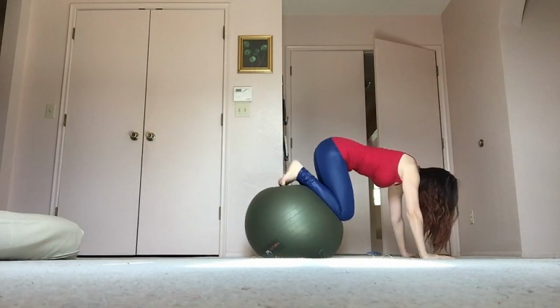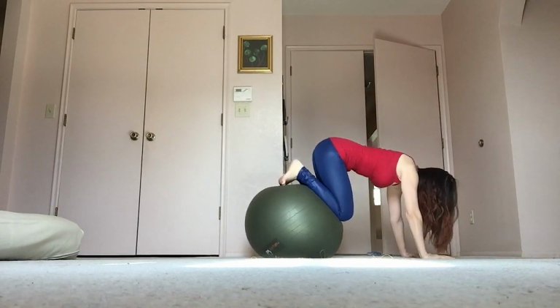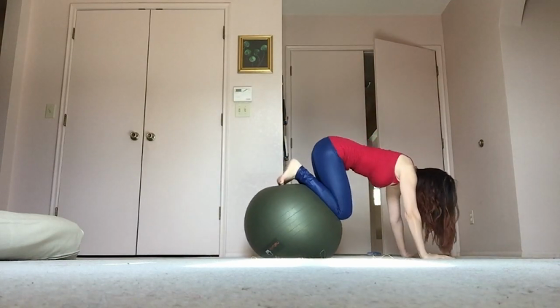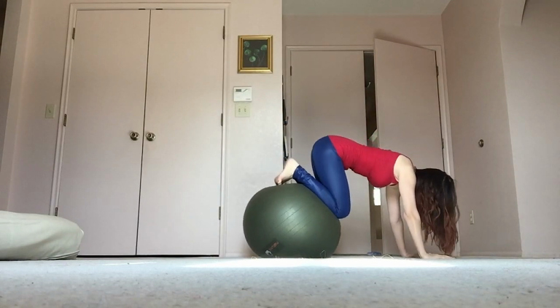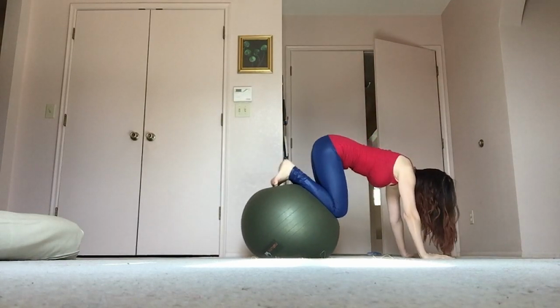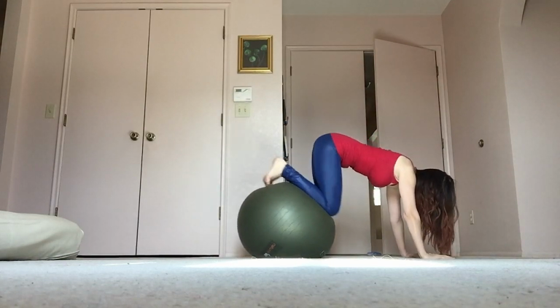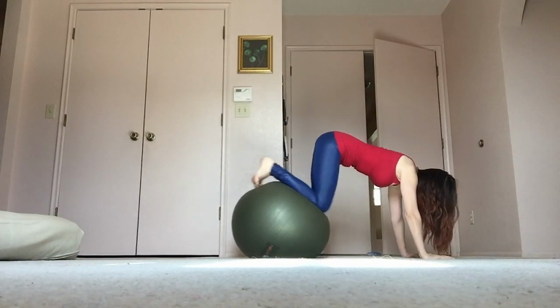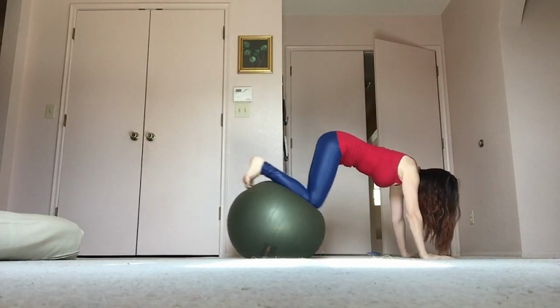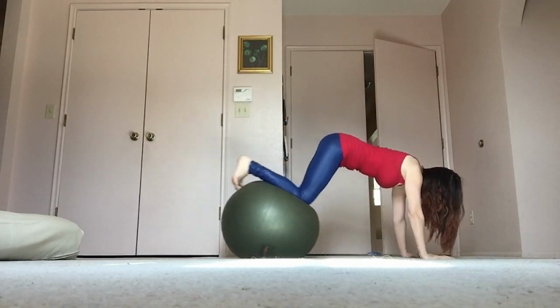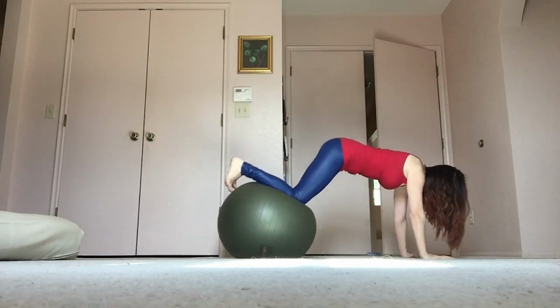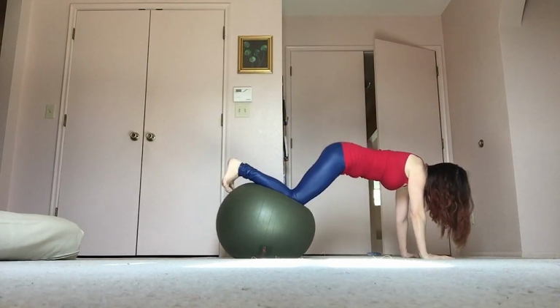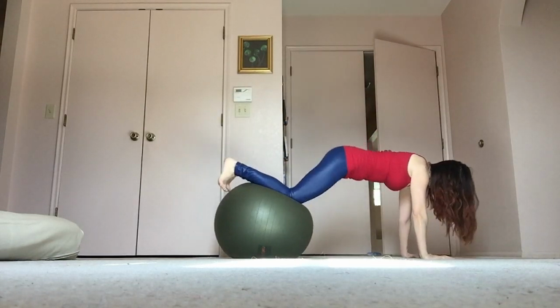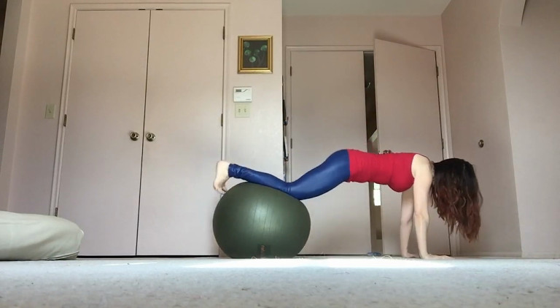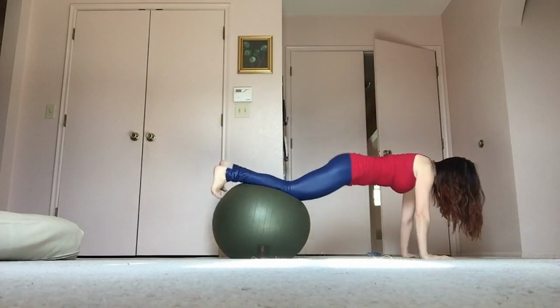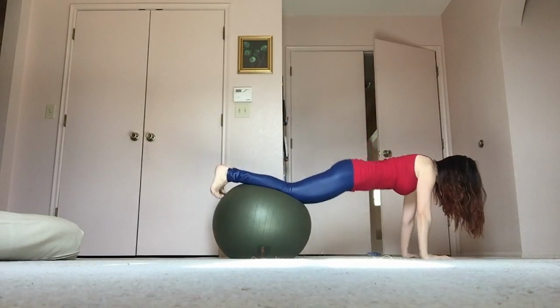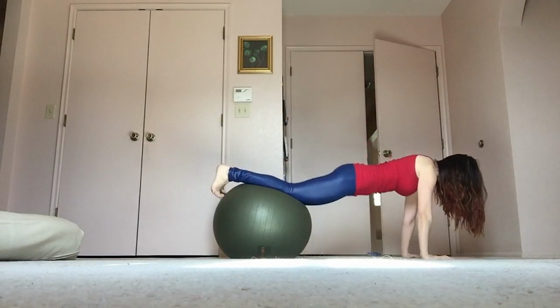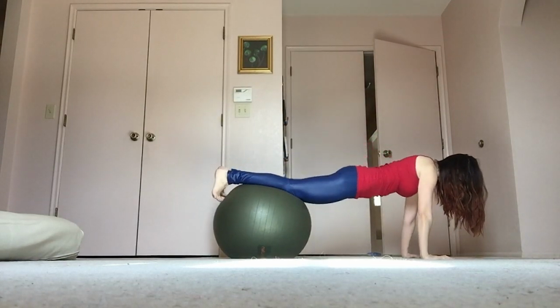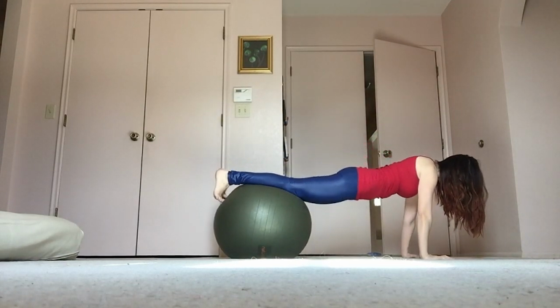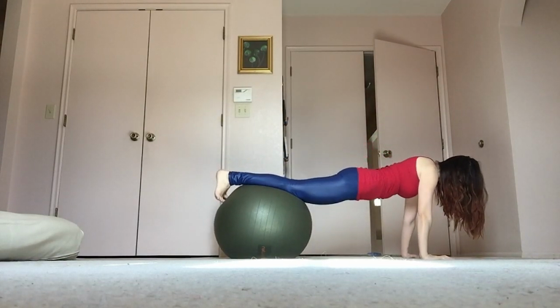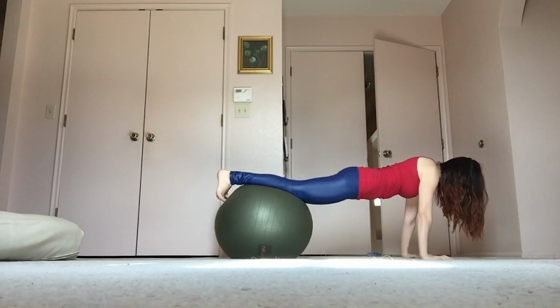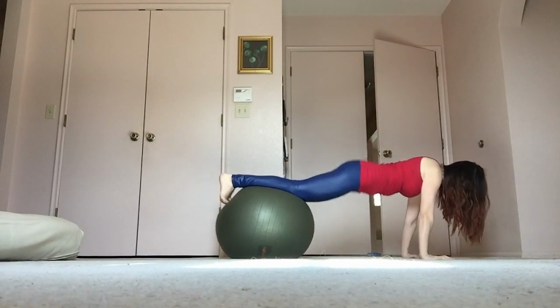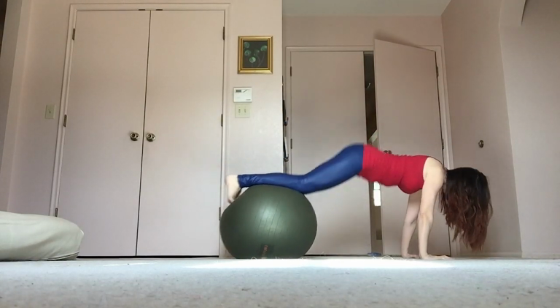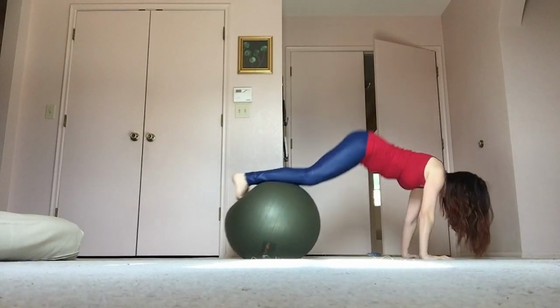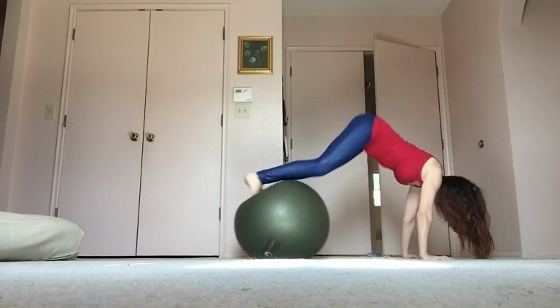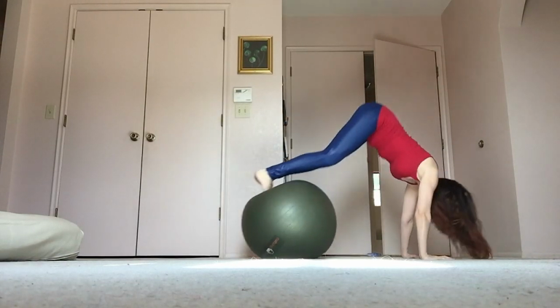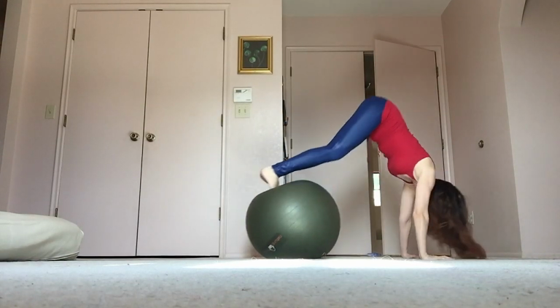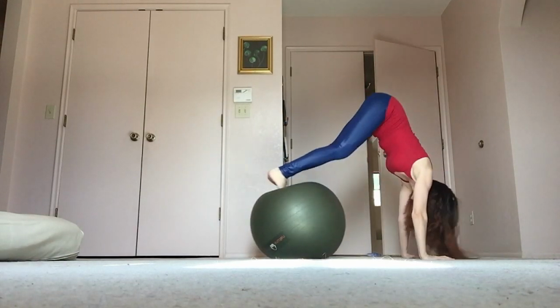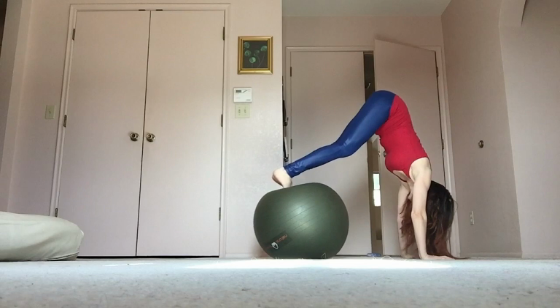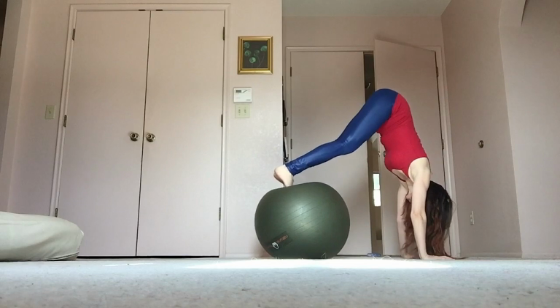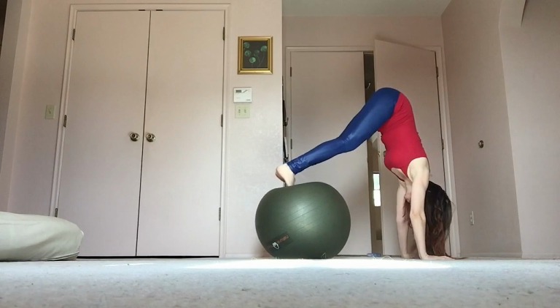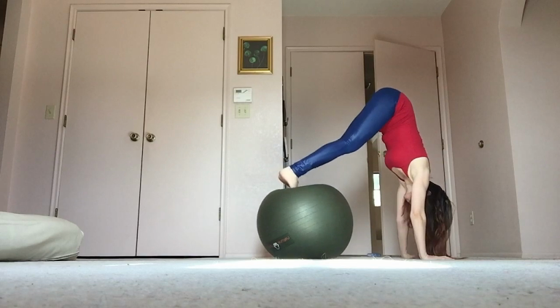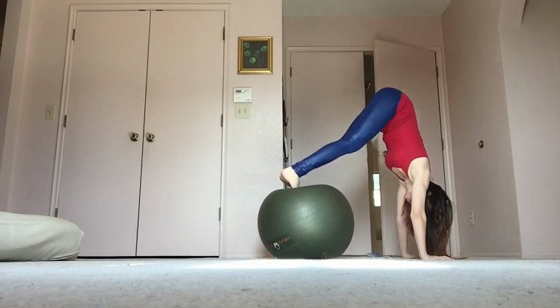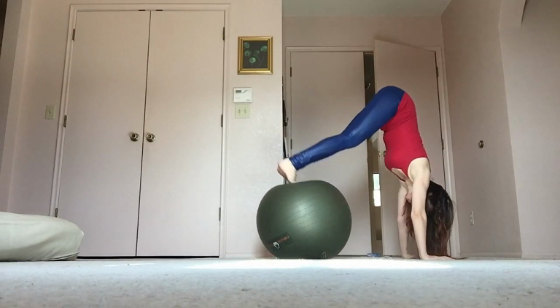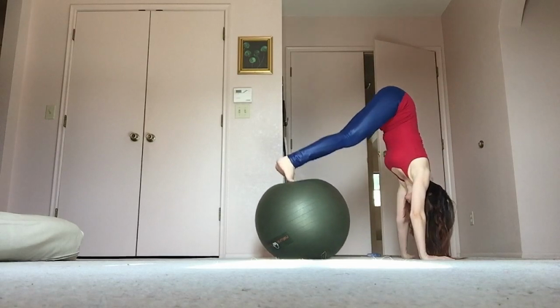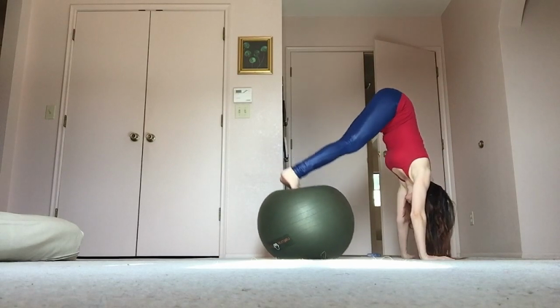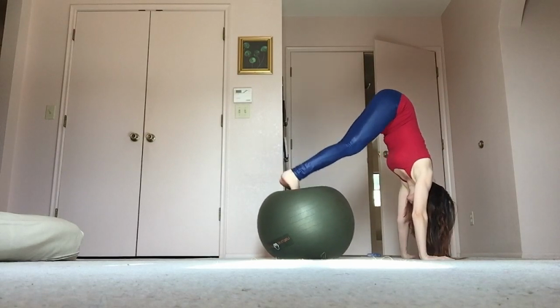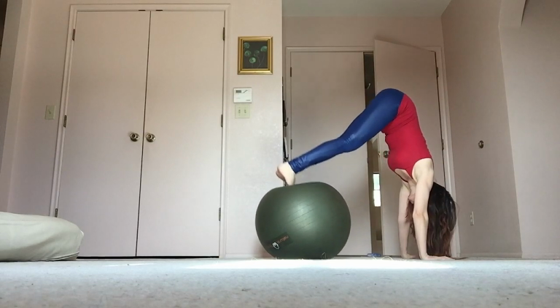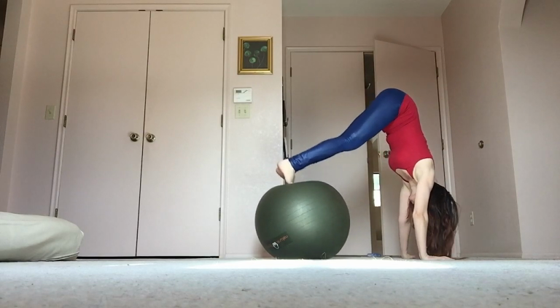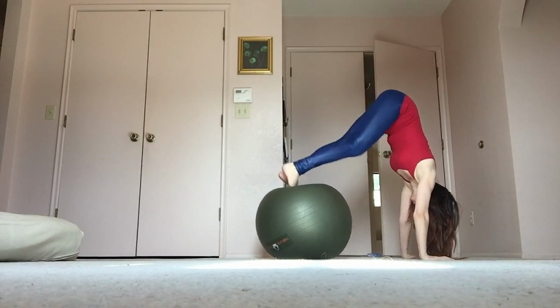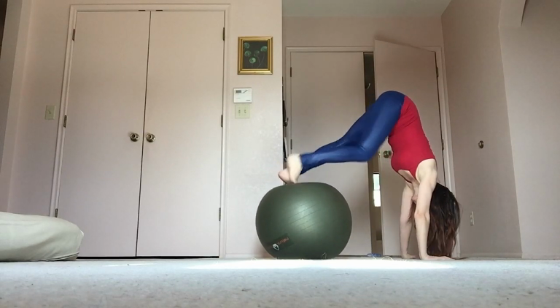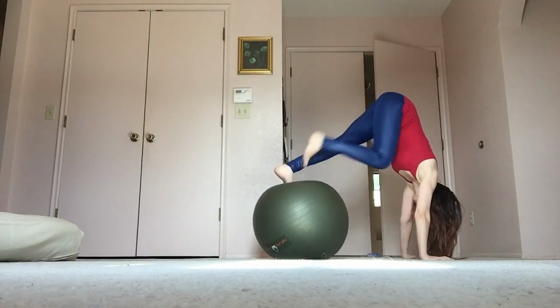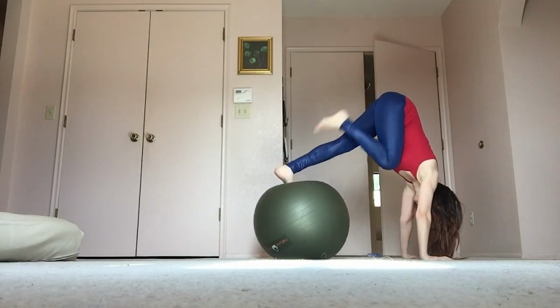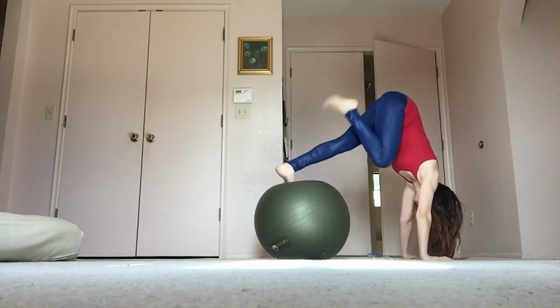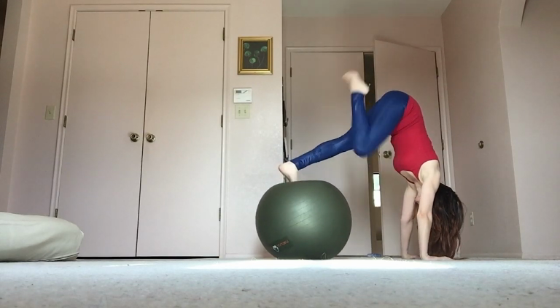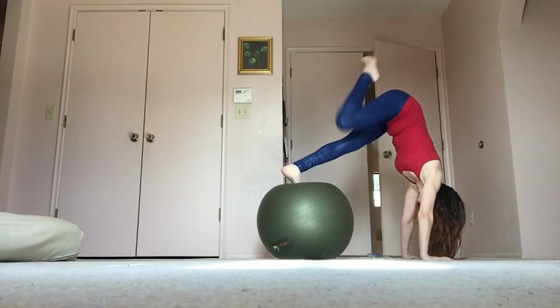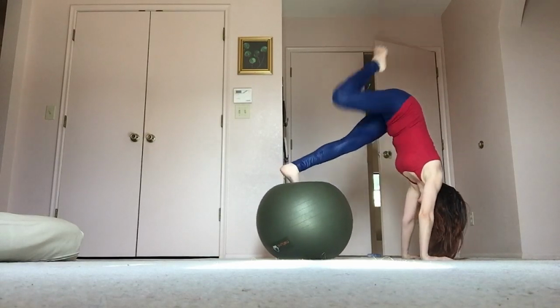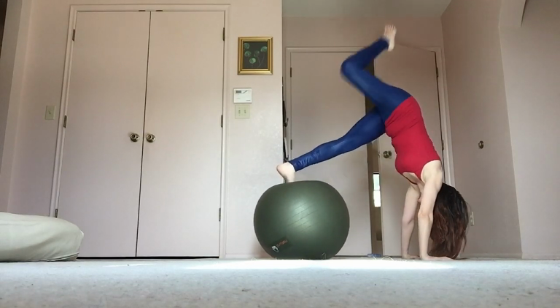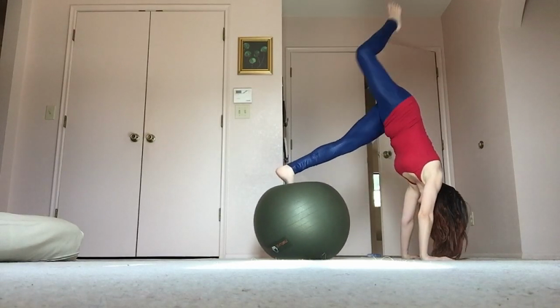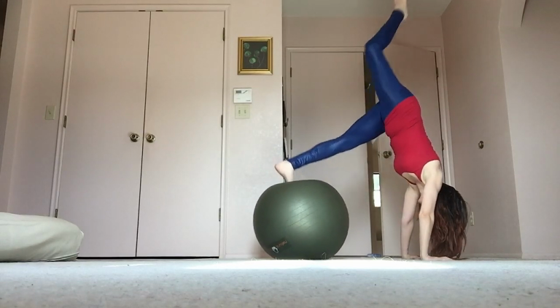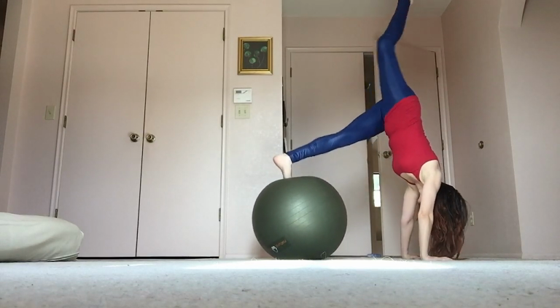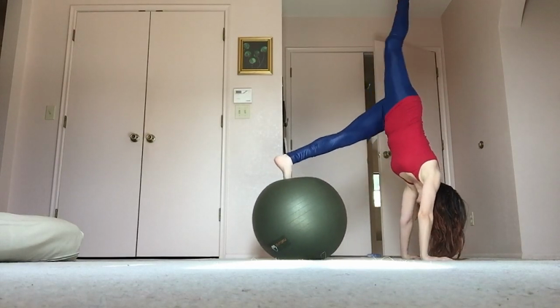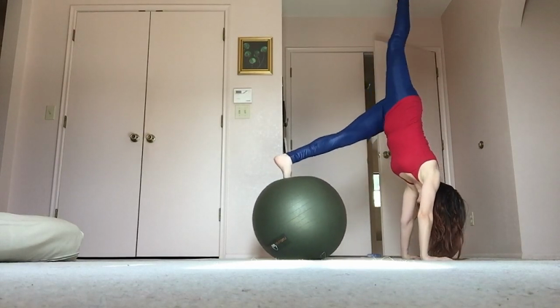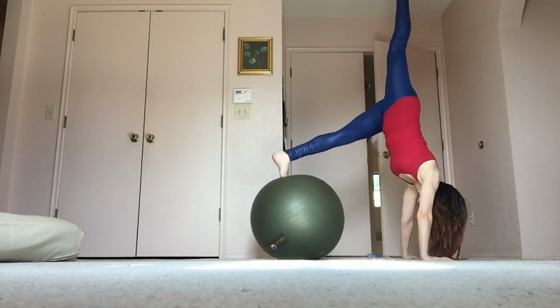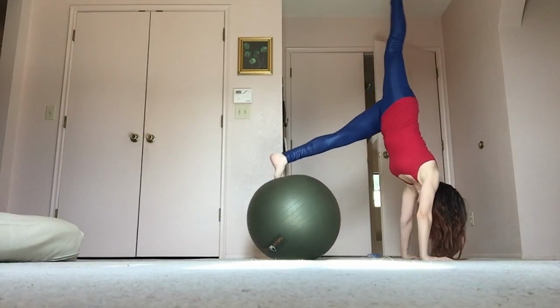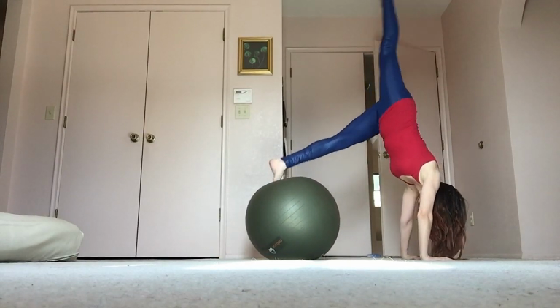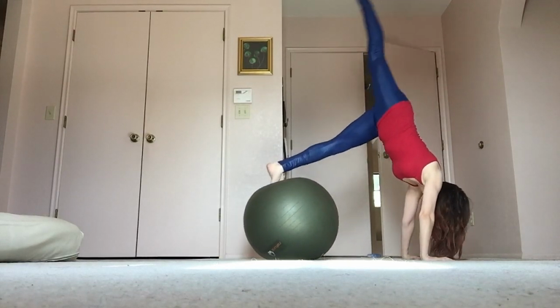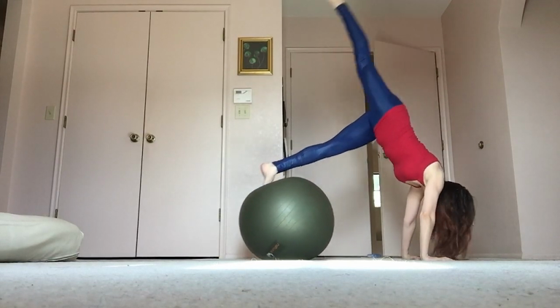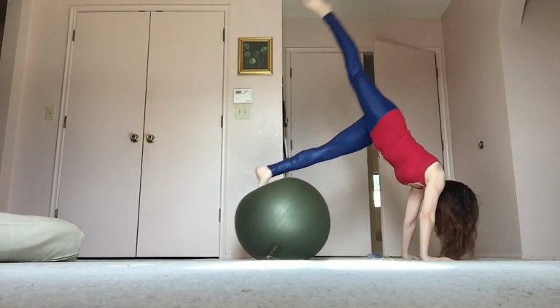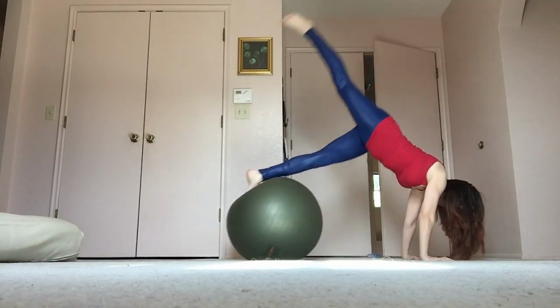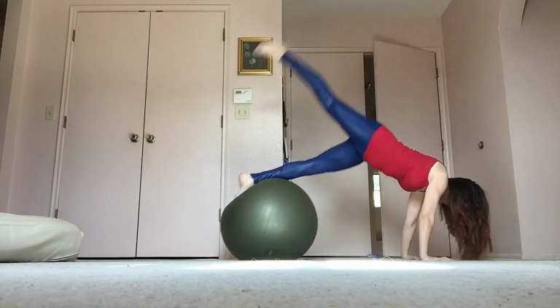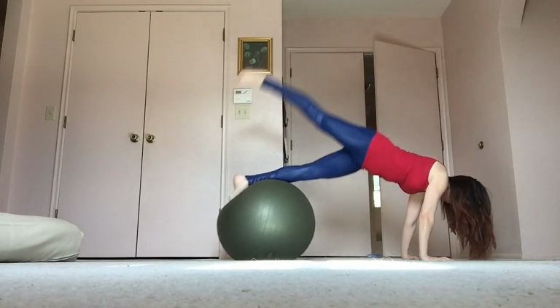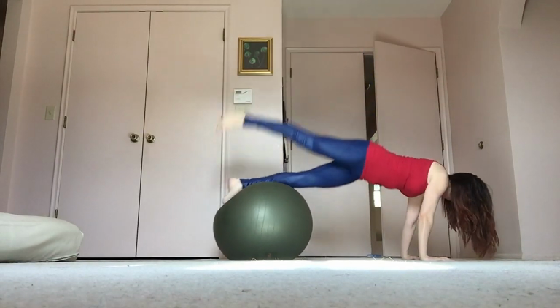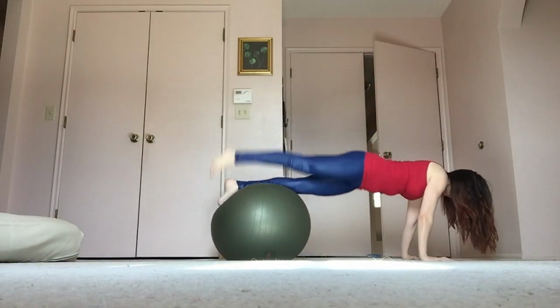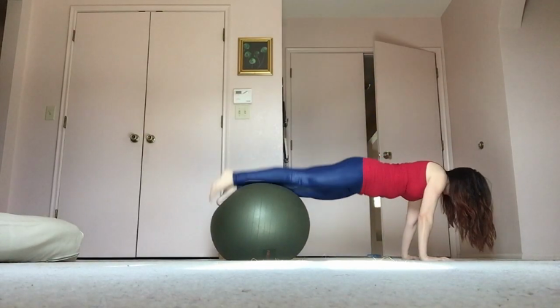Your transversus abdominis, also known as your corset muscles — make sure that you're really engaging that as you do your core work.